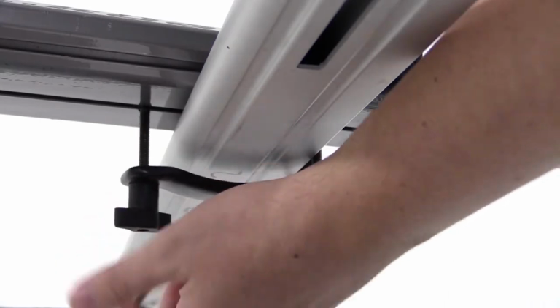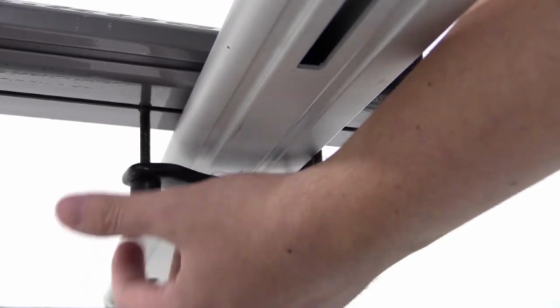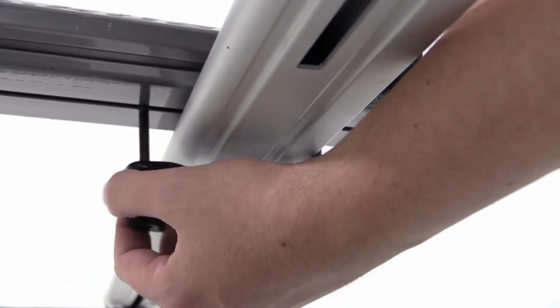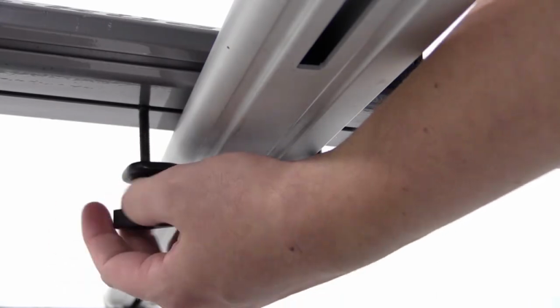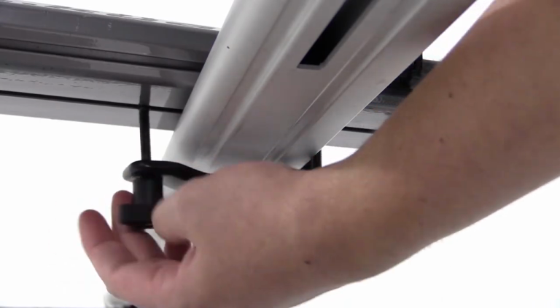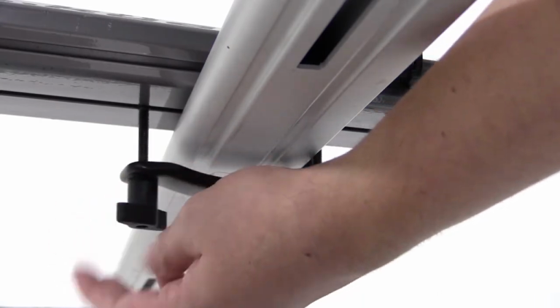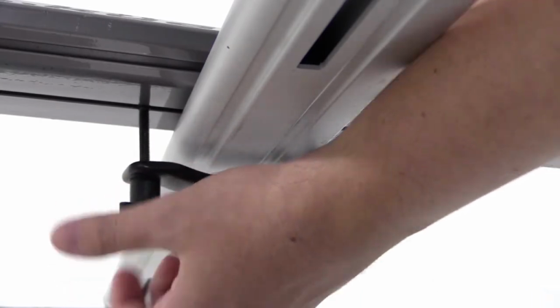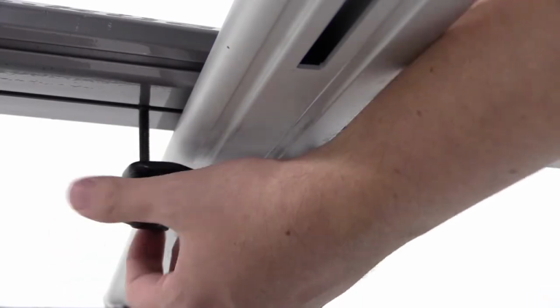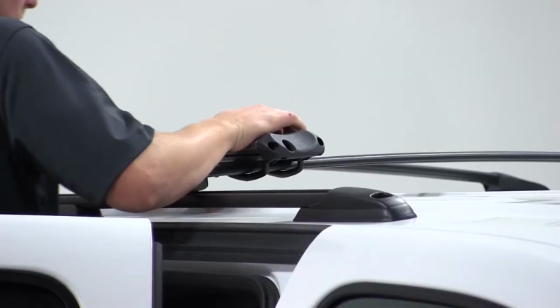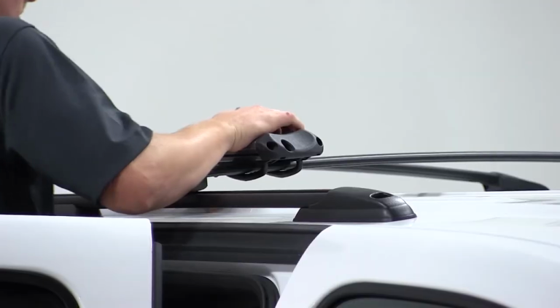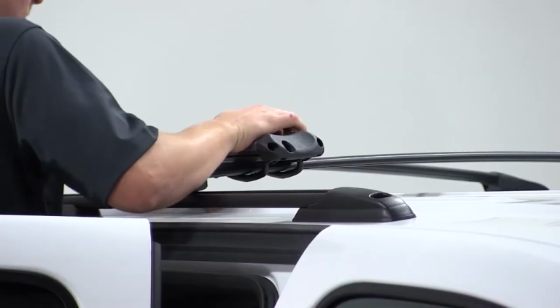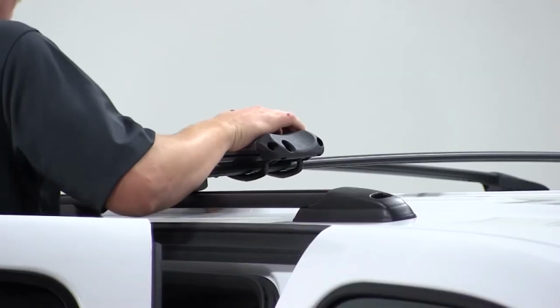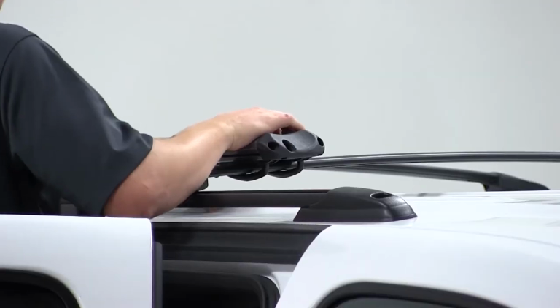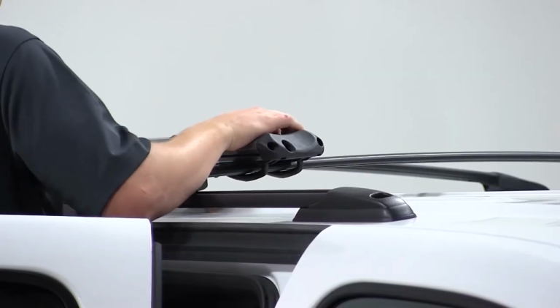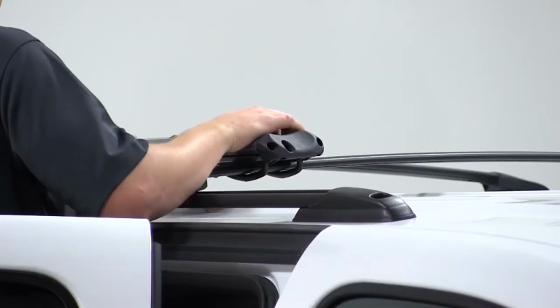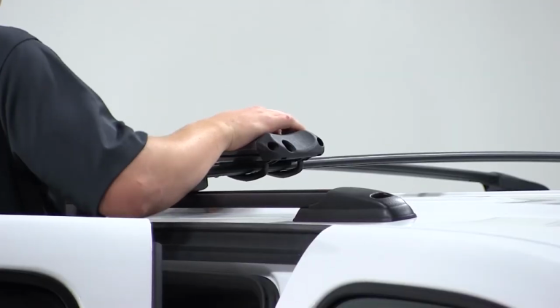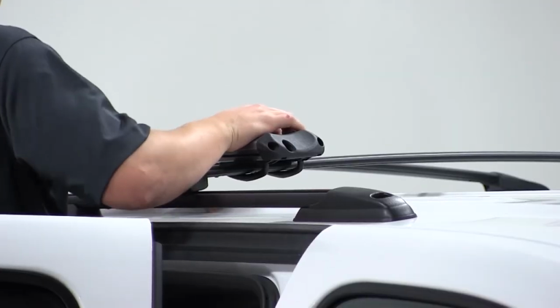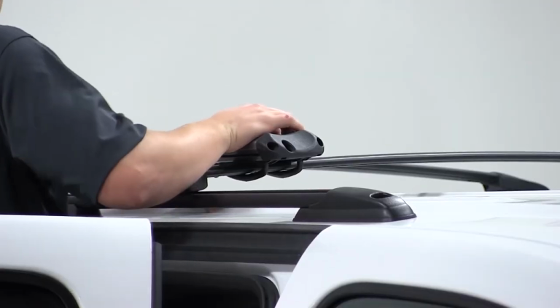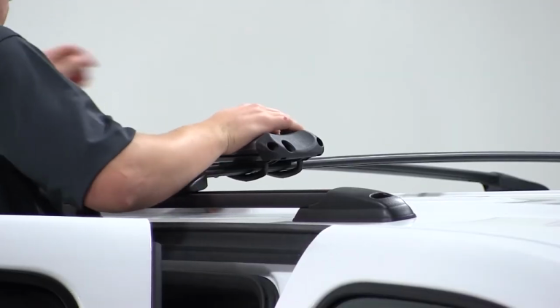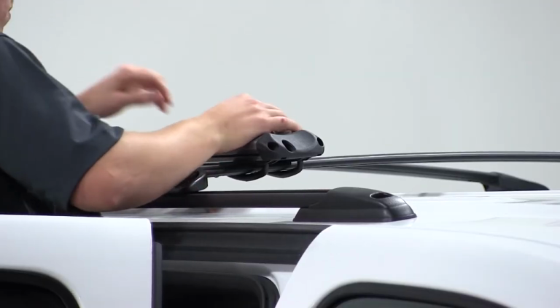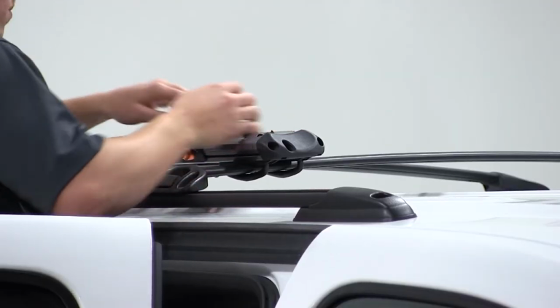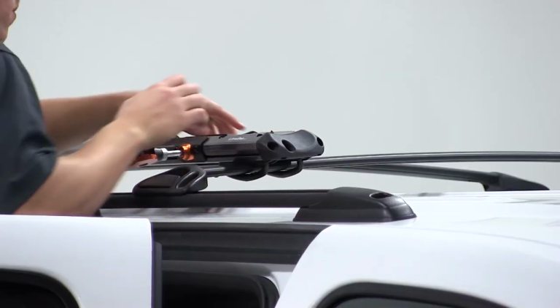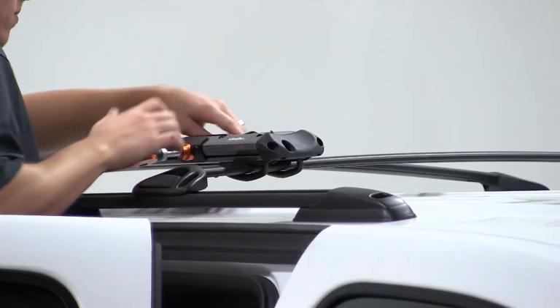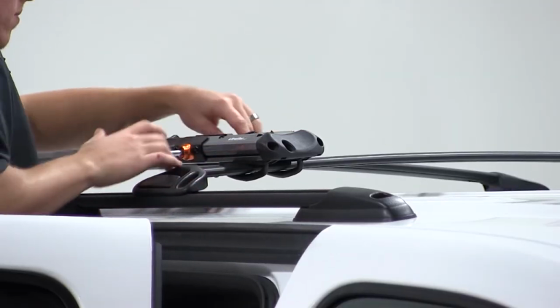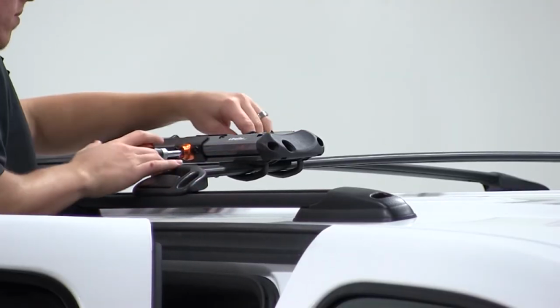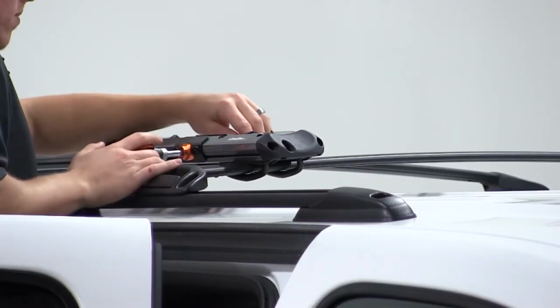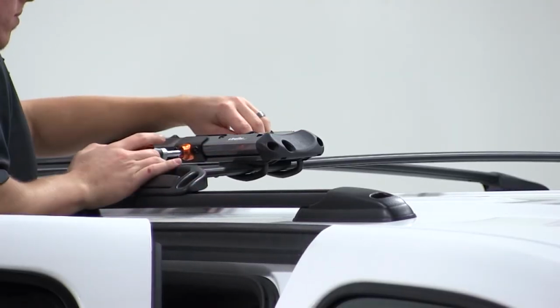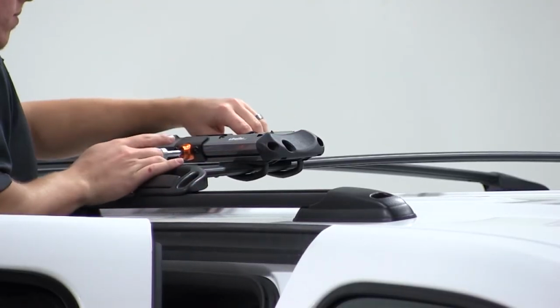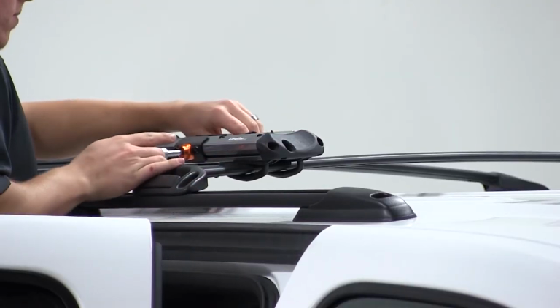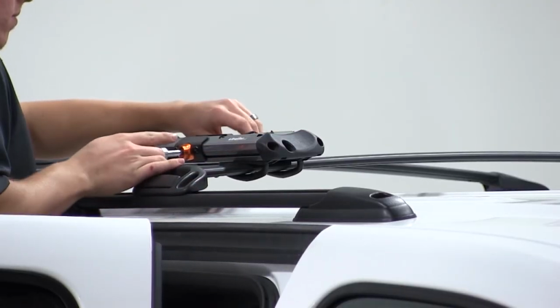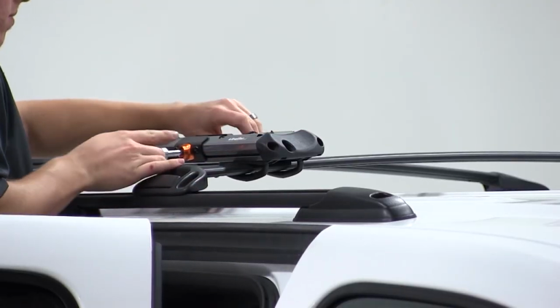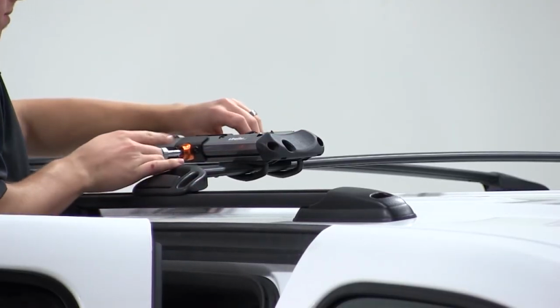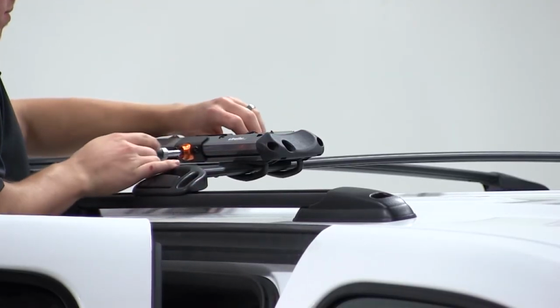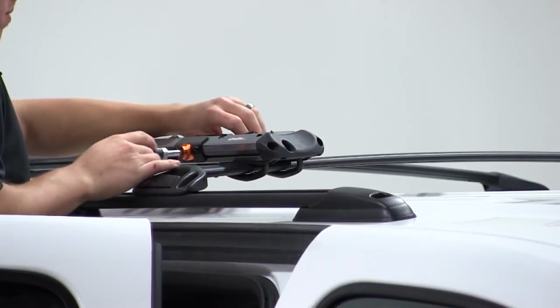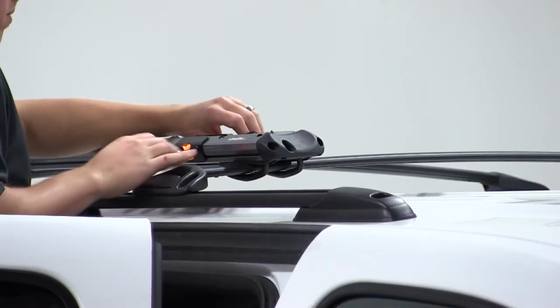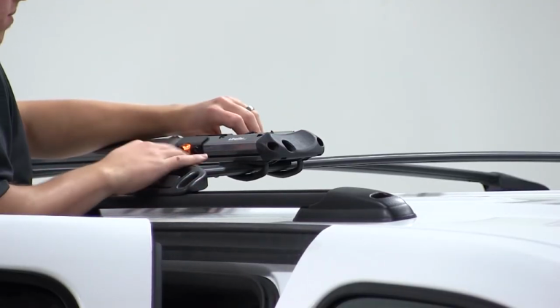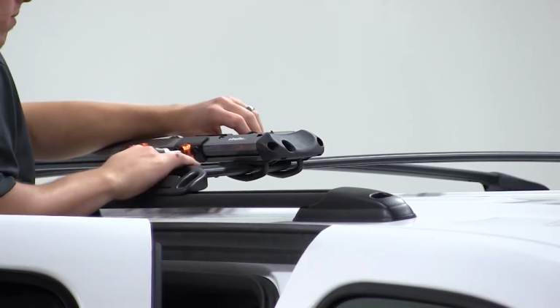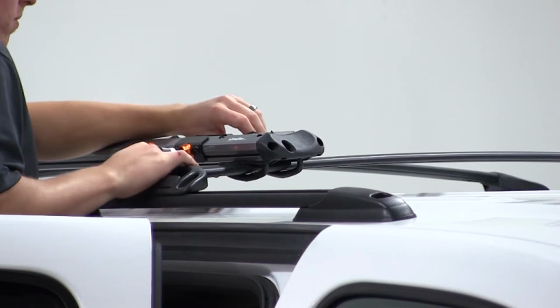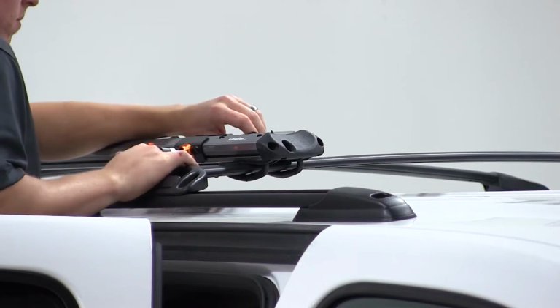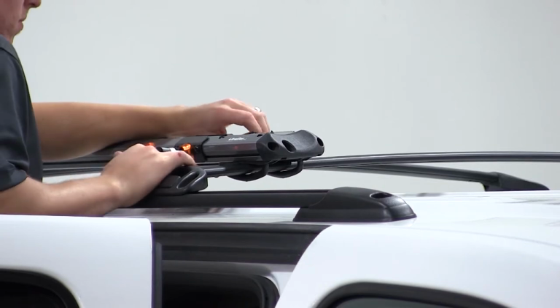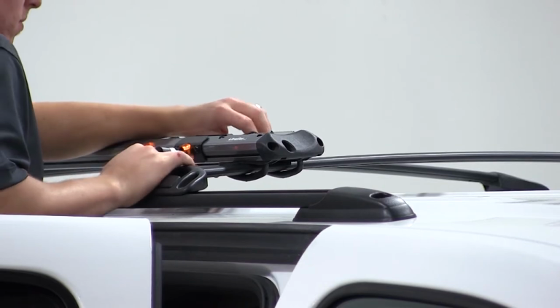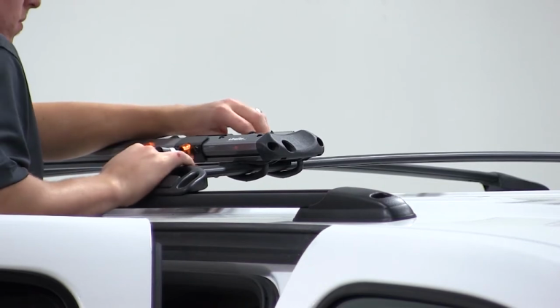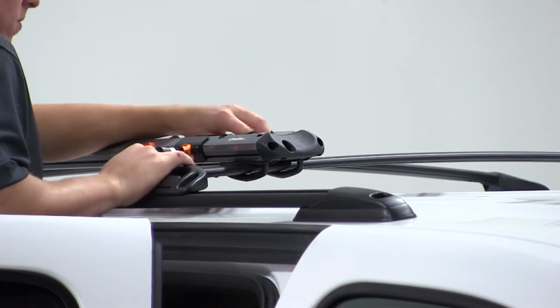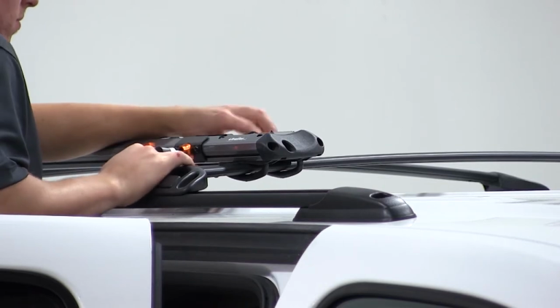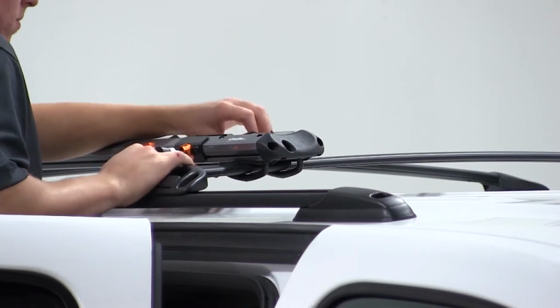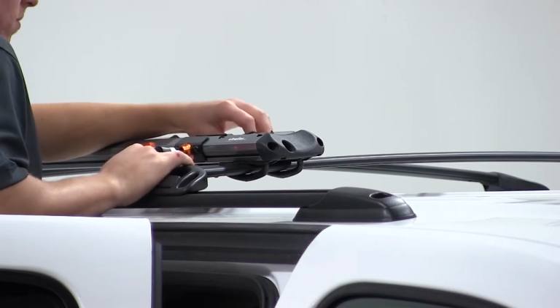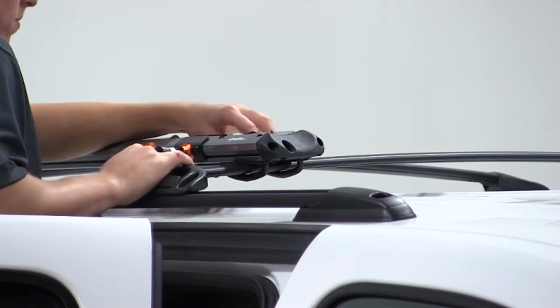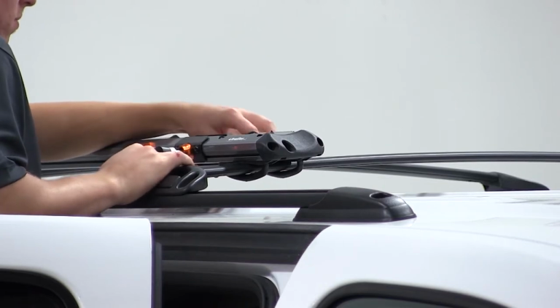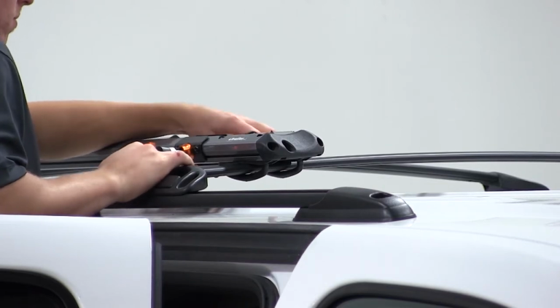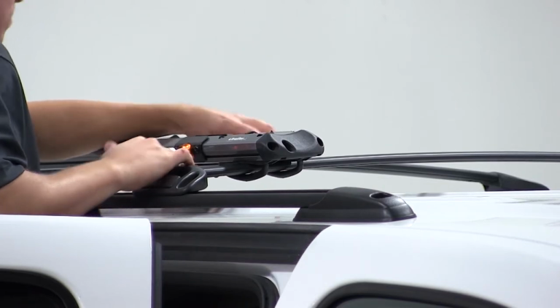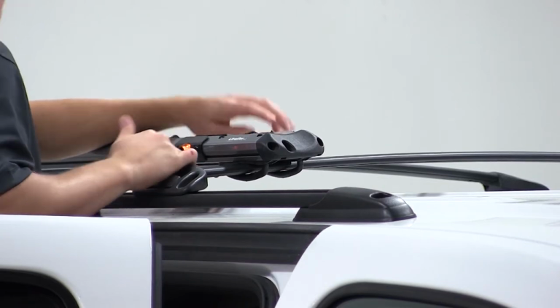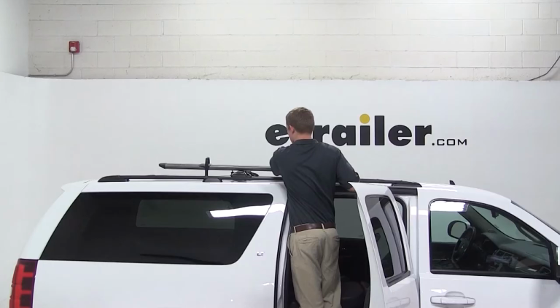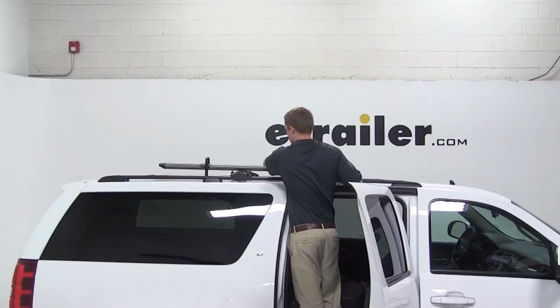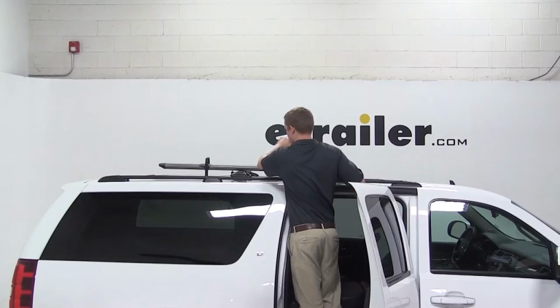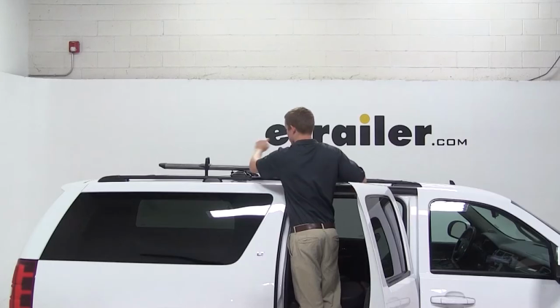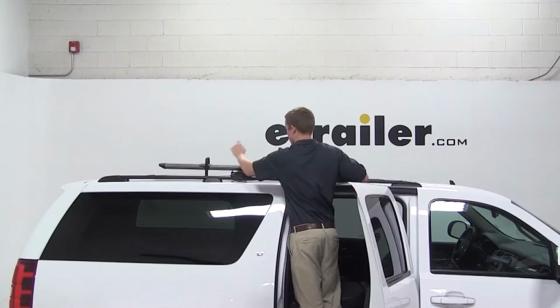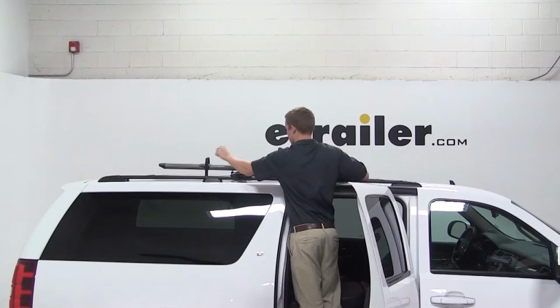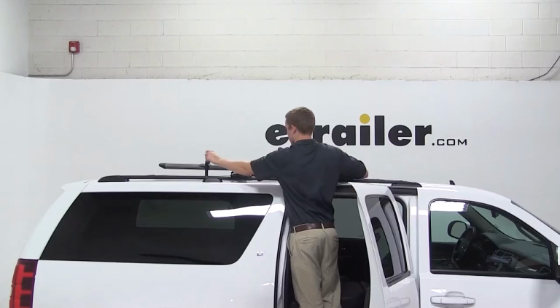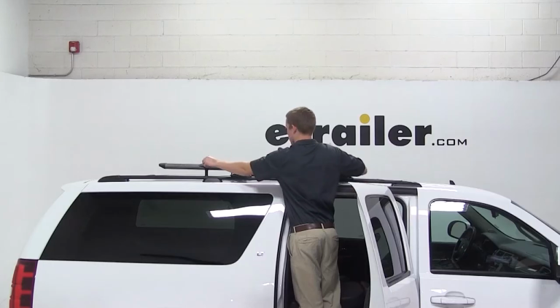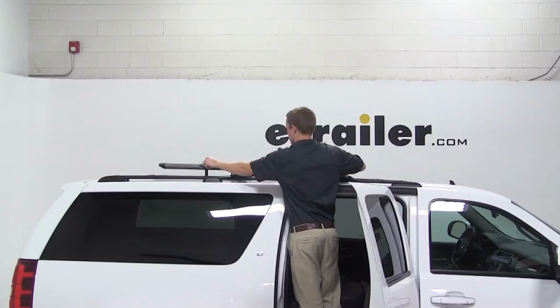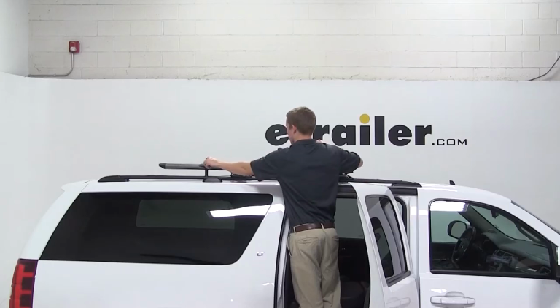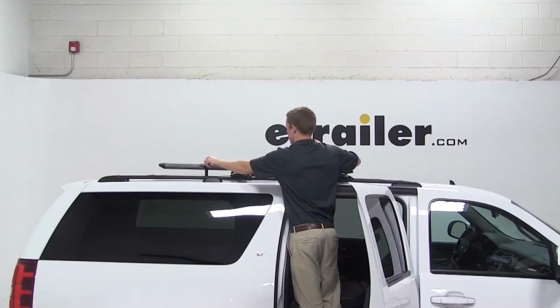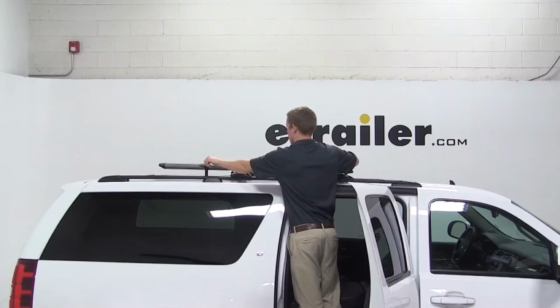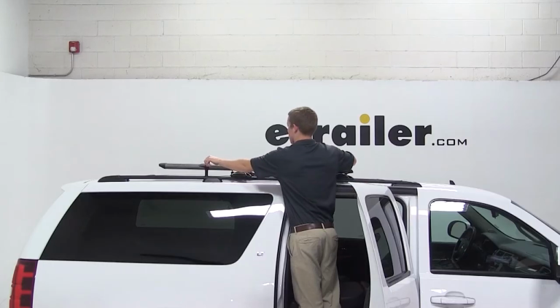Once everything is all tightened down and secured, we're ready to load up our bike. We'll double check to make sure the skewer is loose, and we'll undo the strap at the rear.